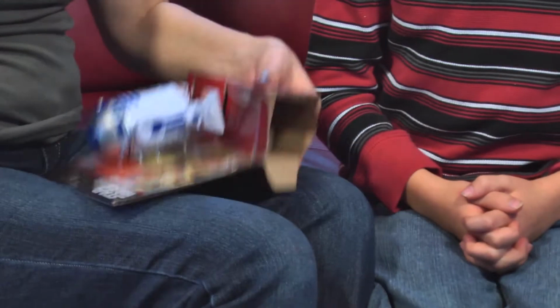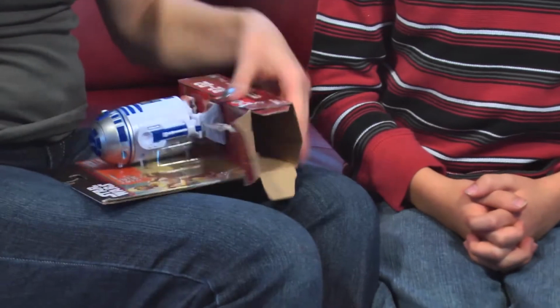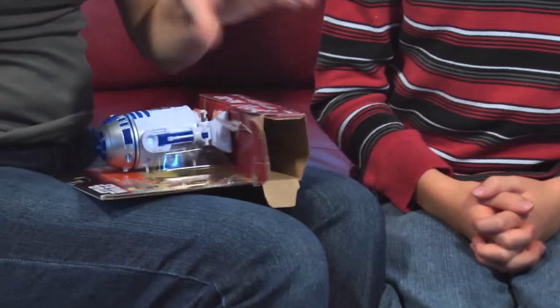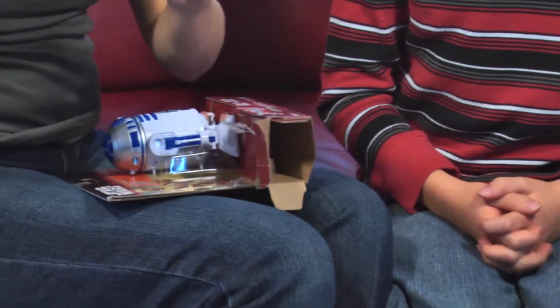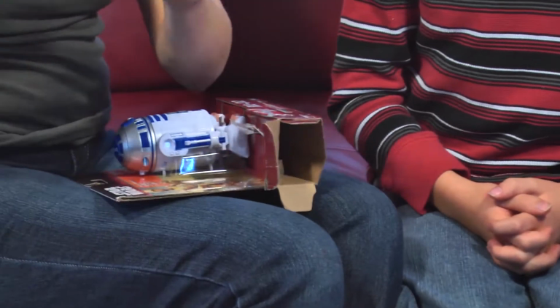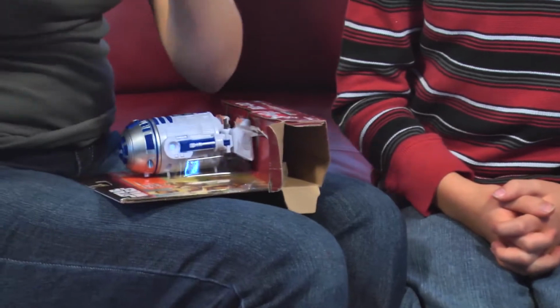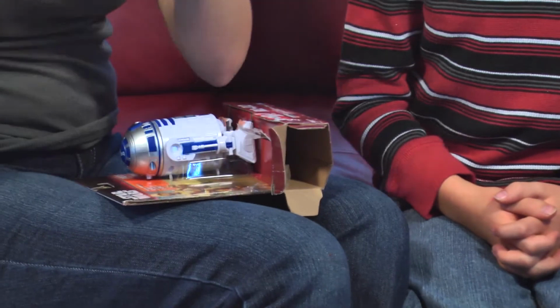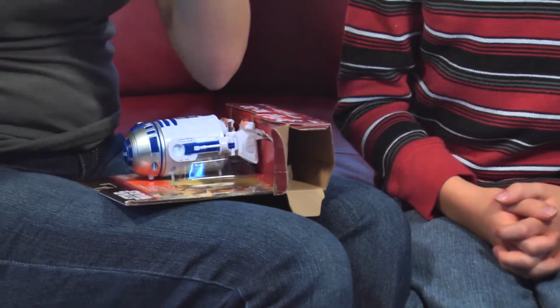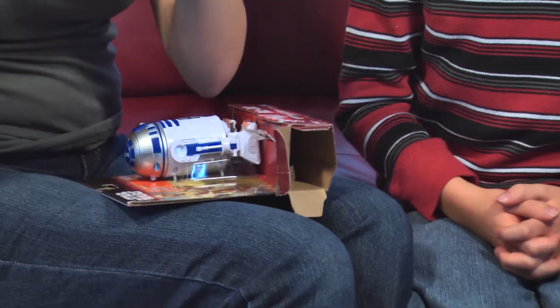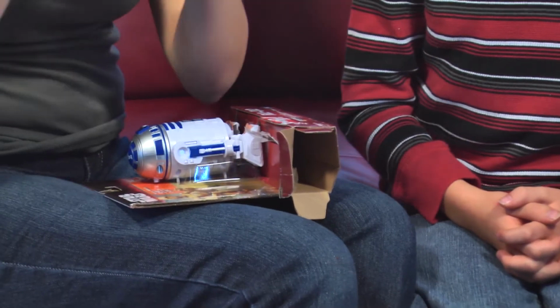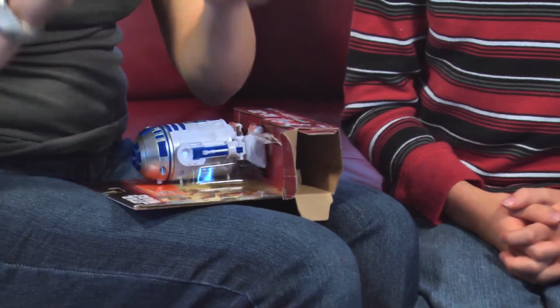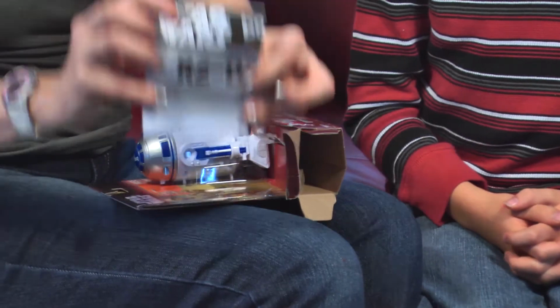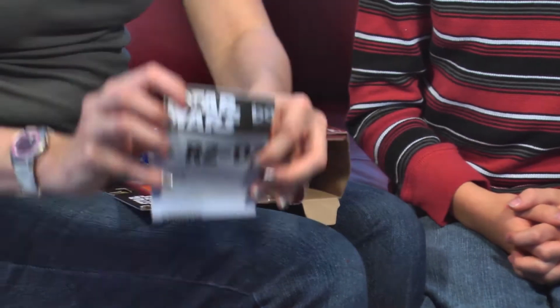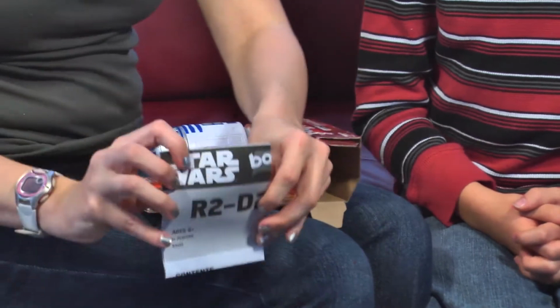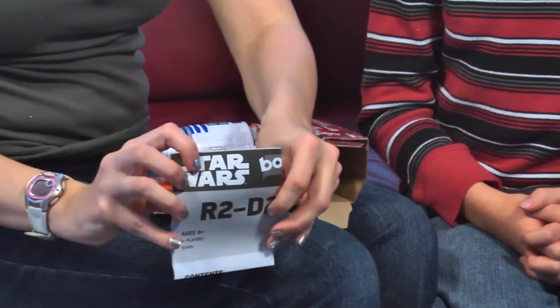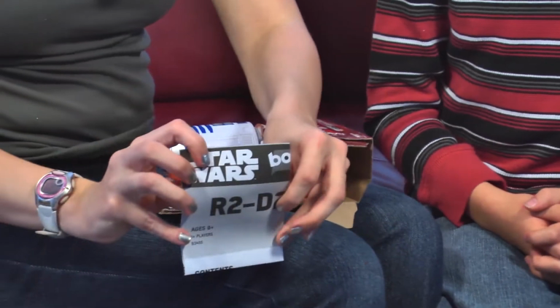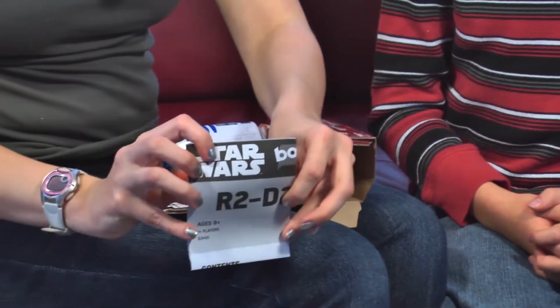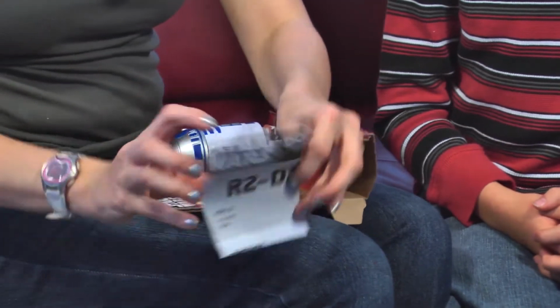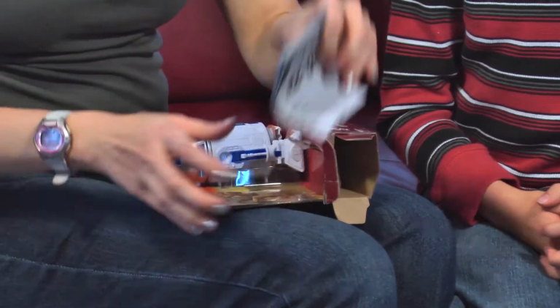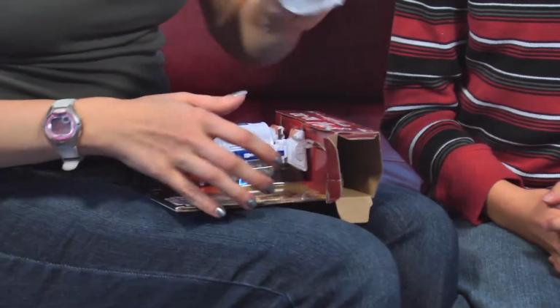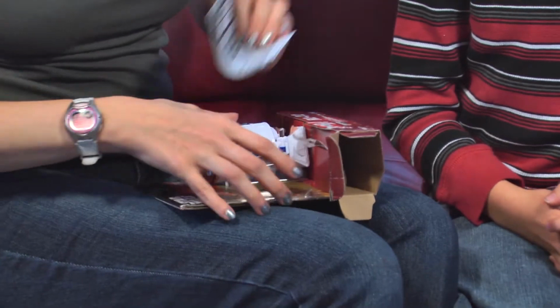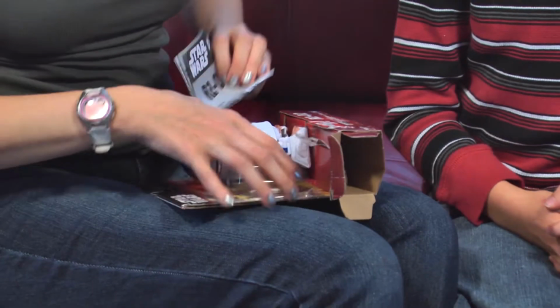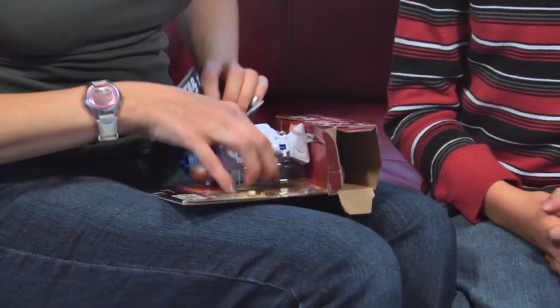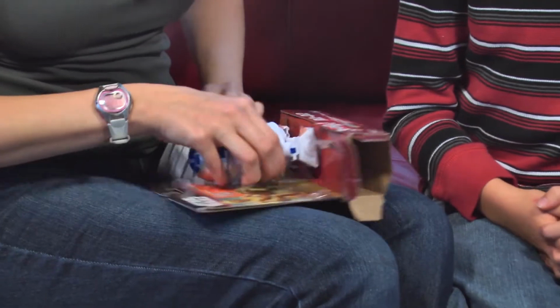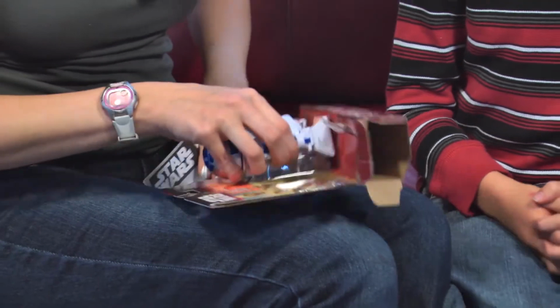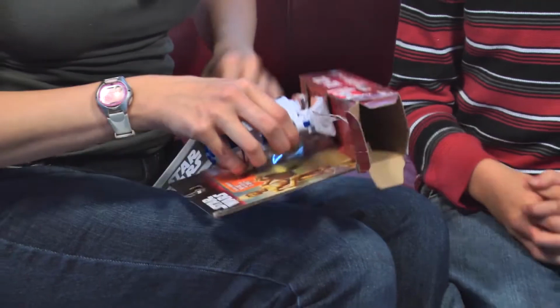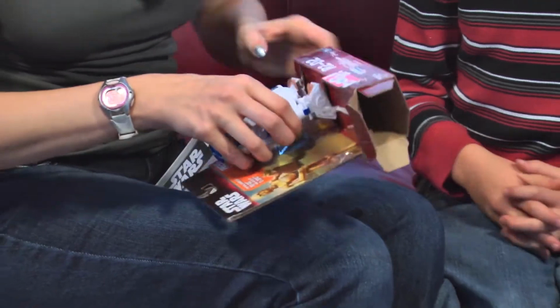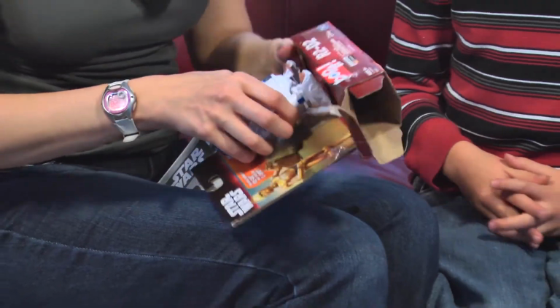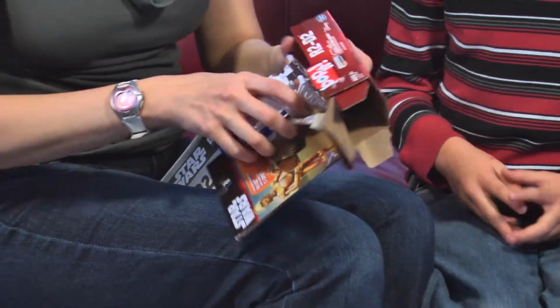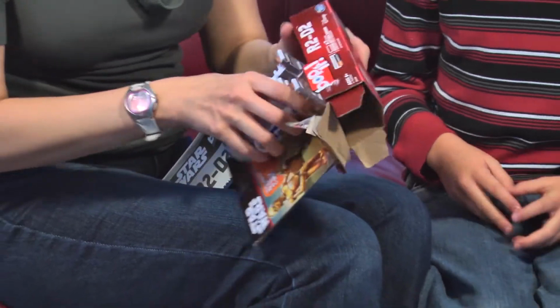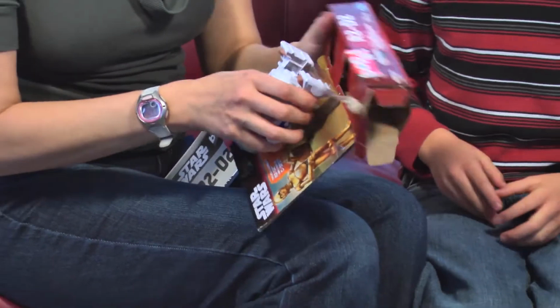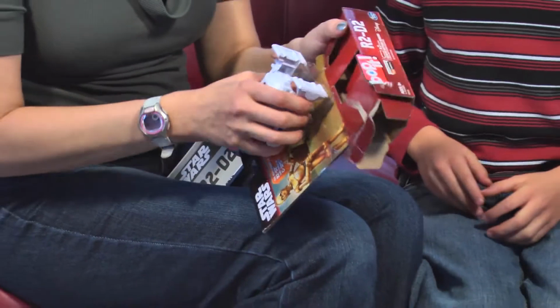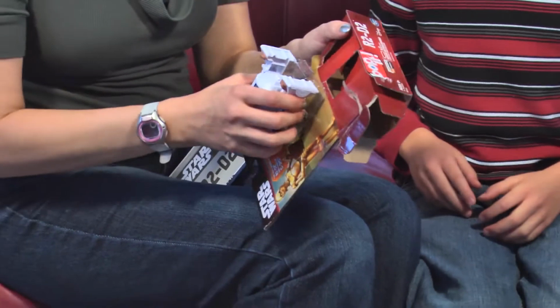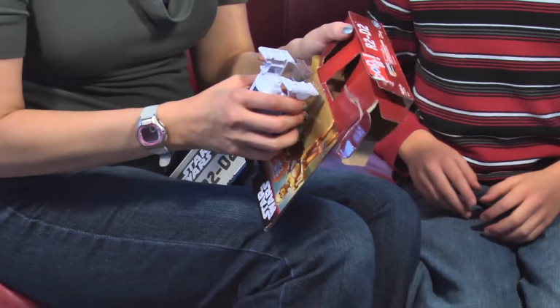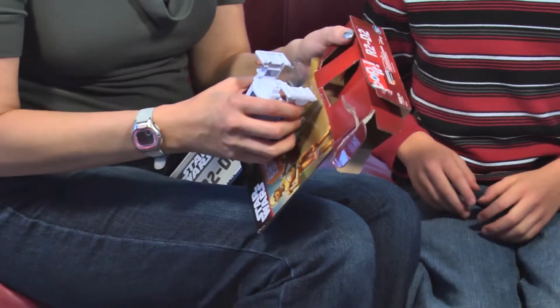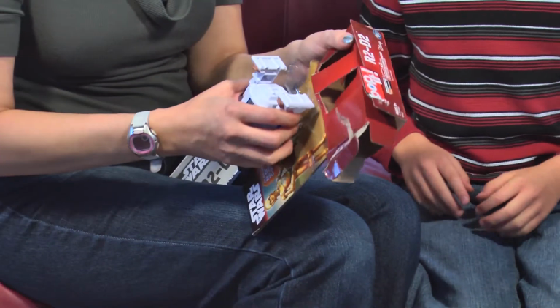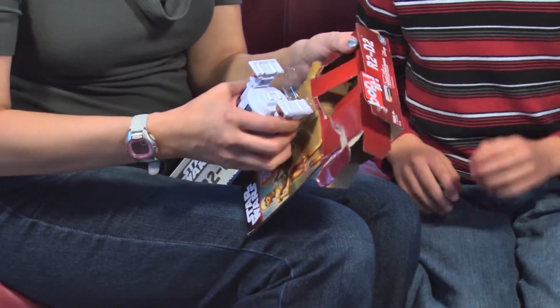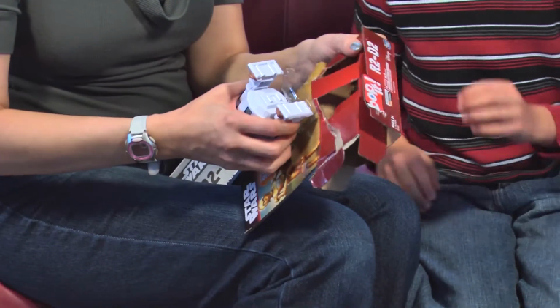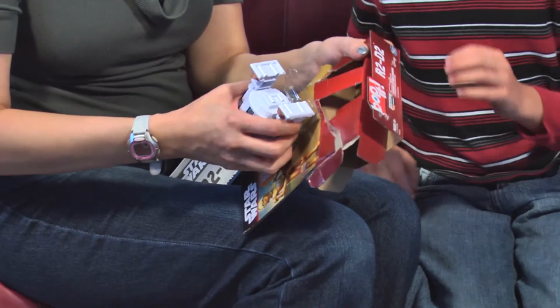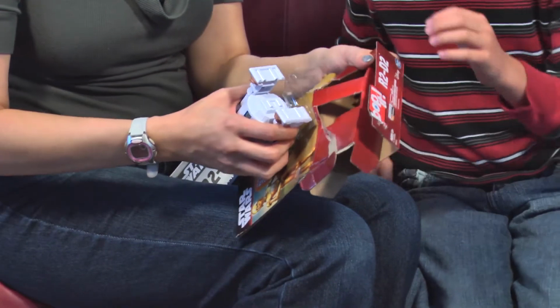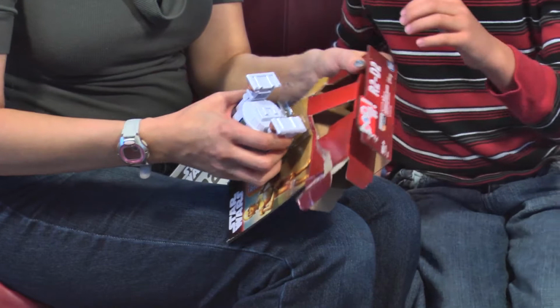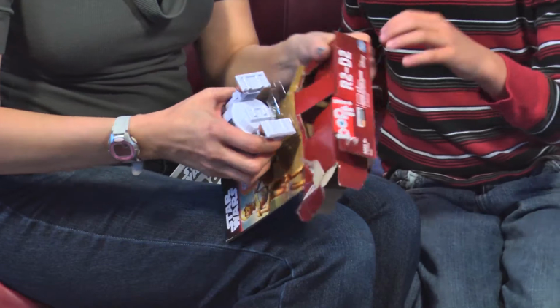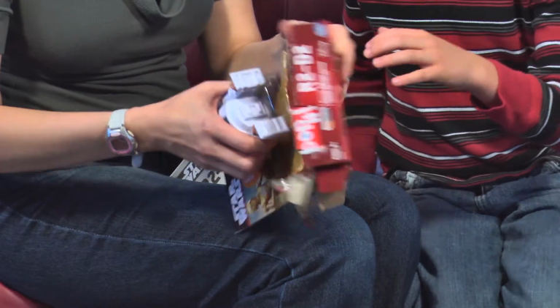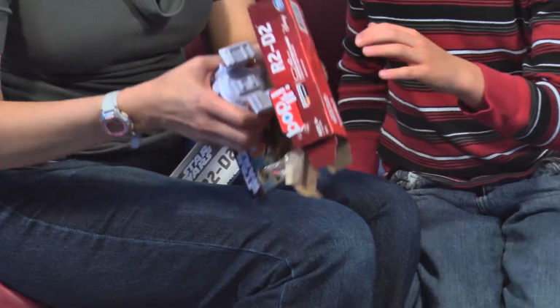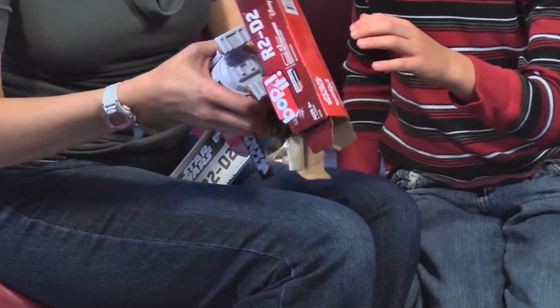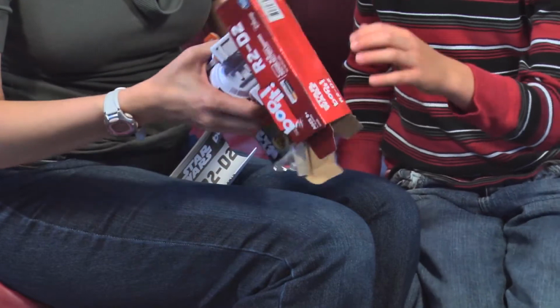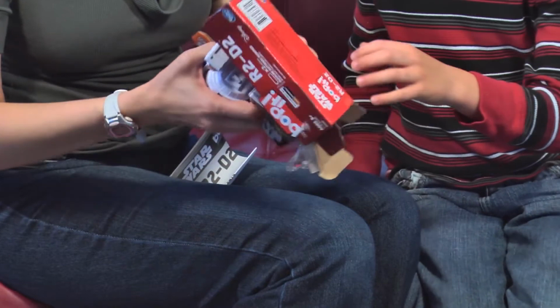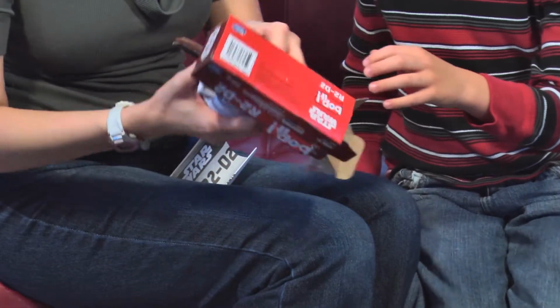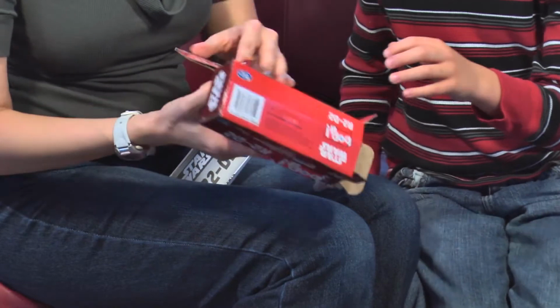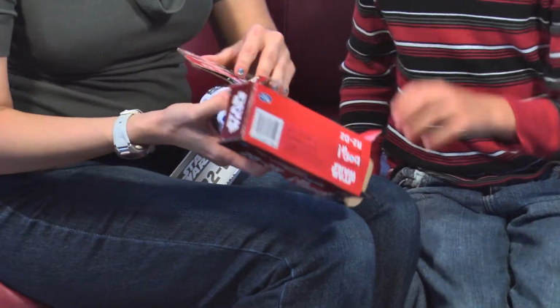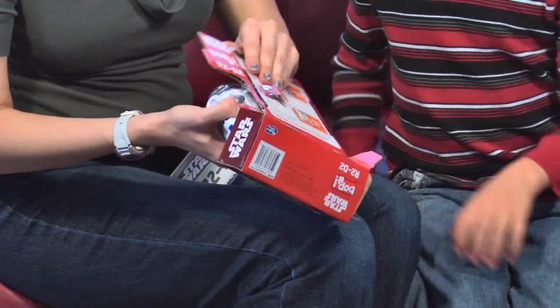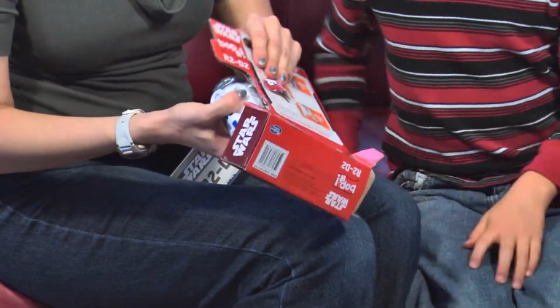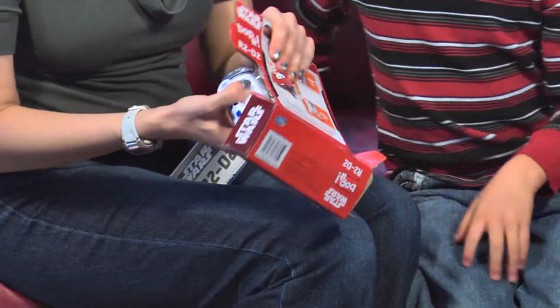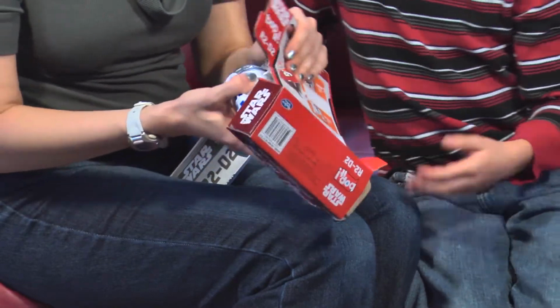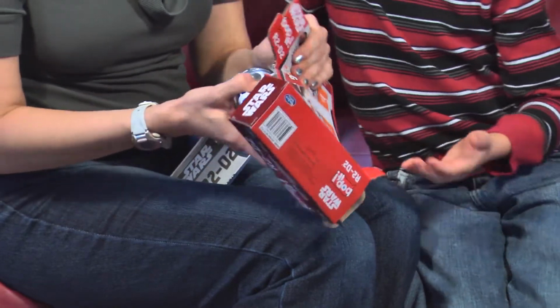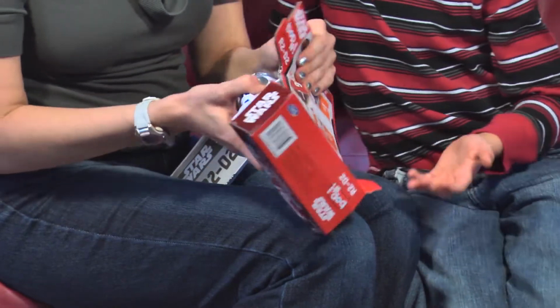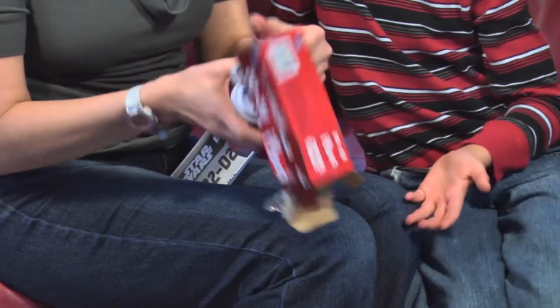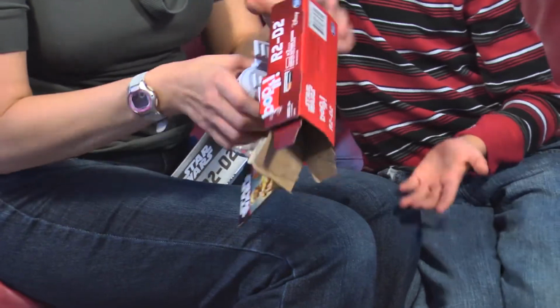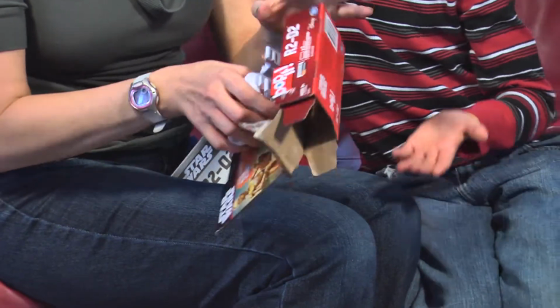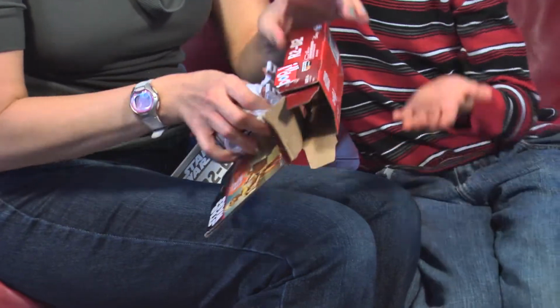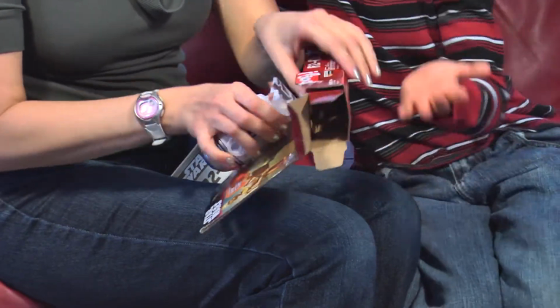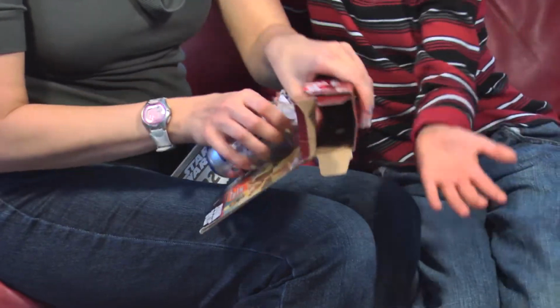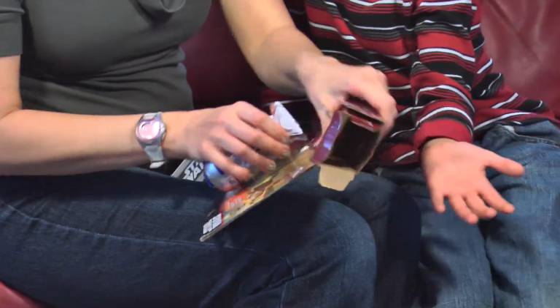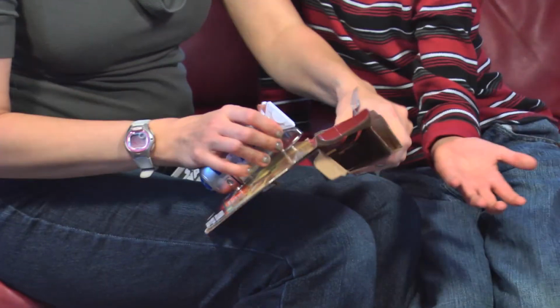We've got our instruction booklet, but luckily R2 already came with batteries, so you don't have to delay the fun.